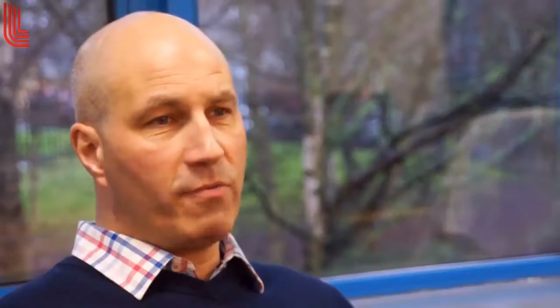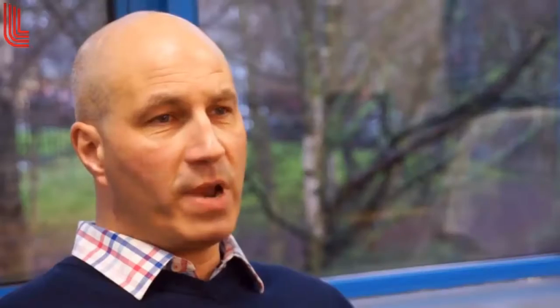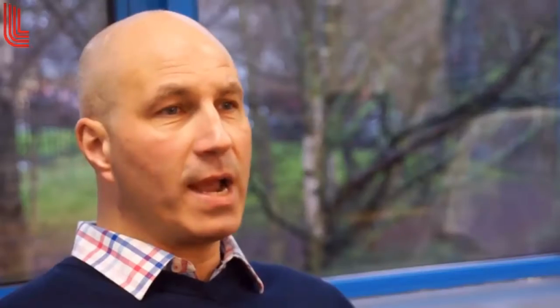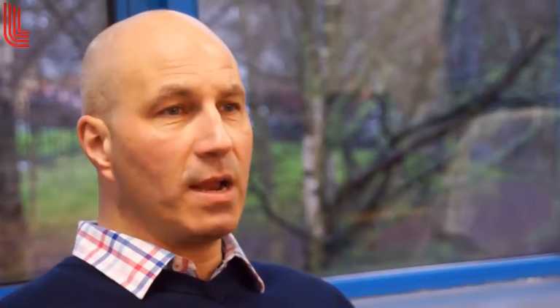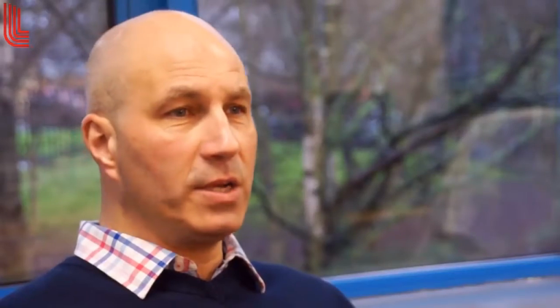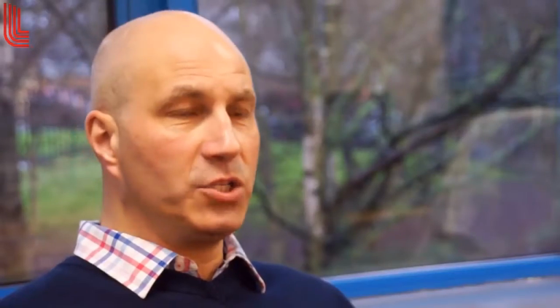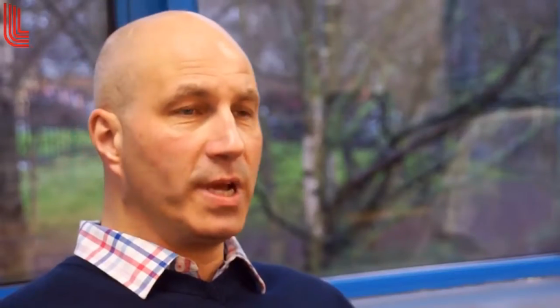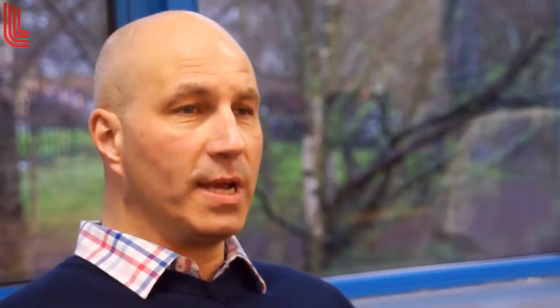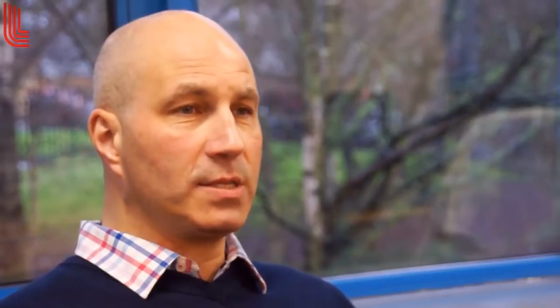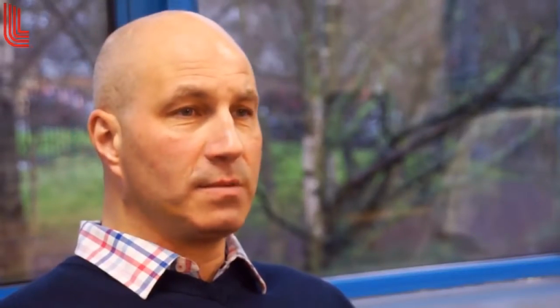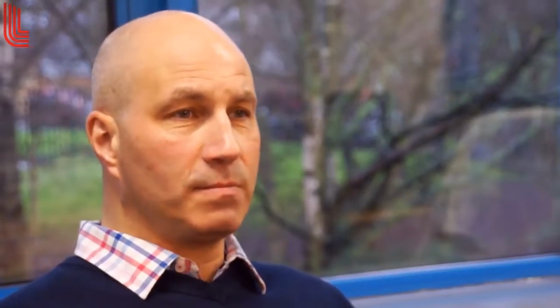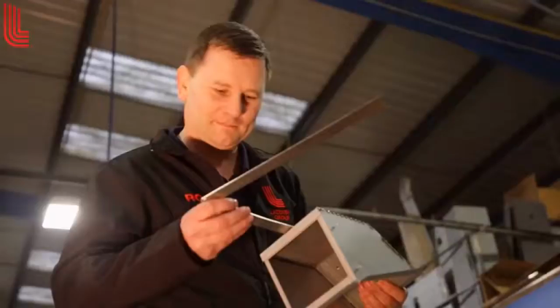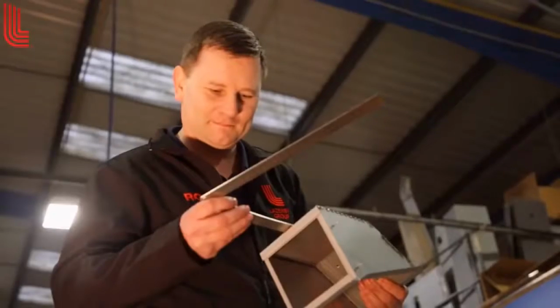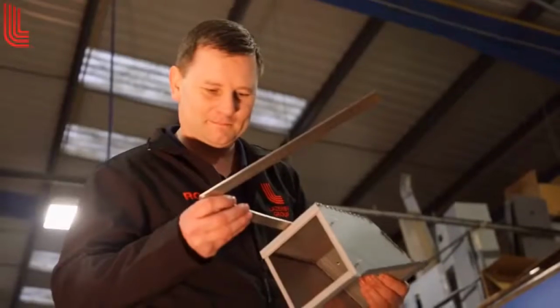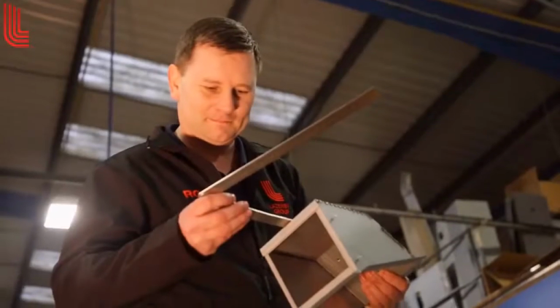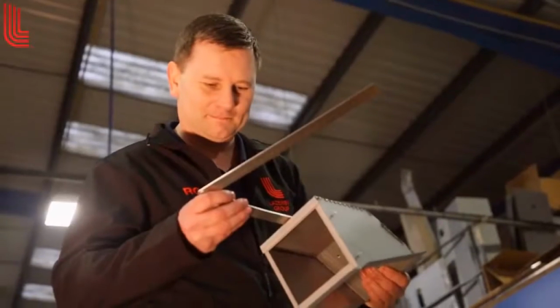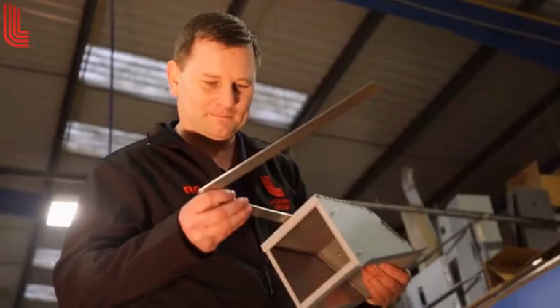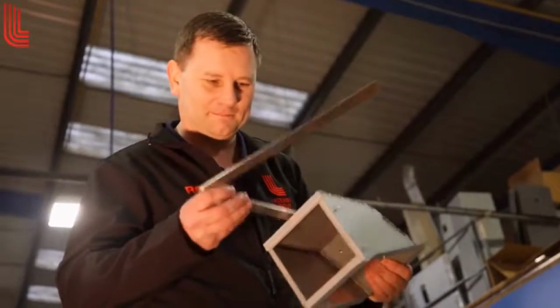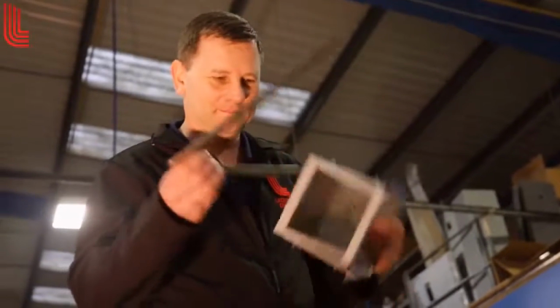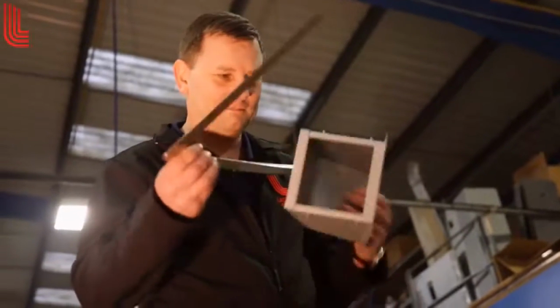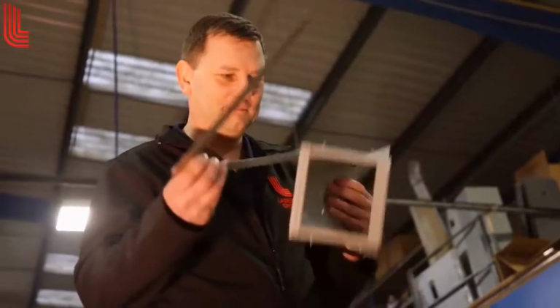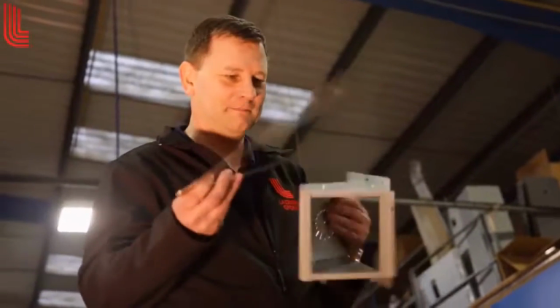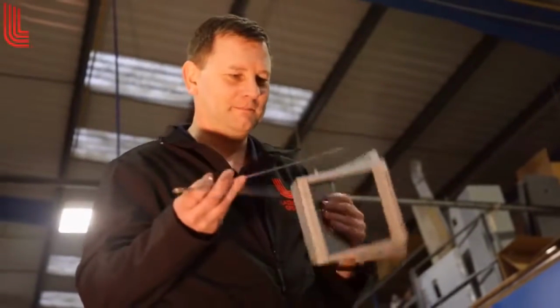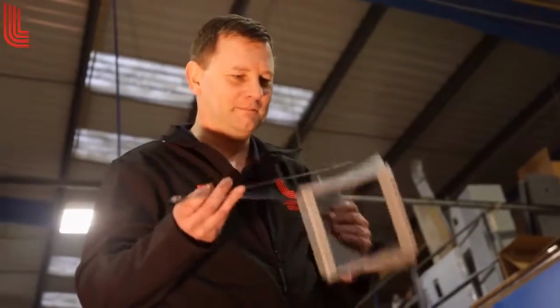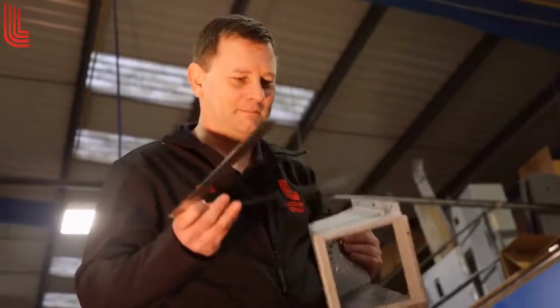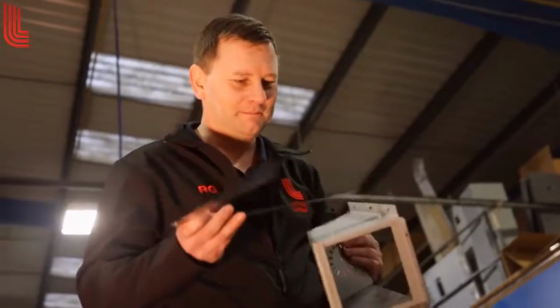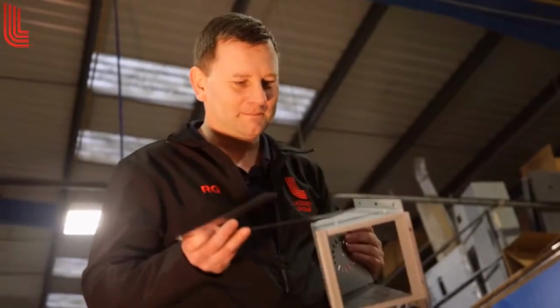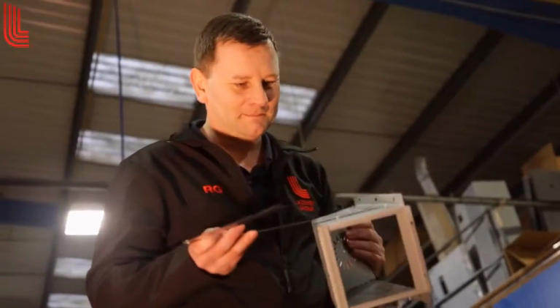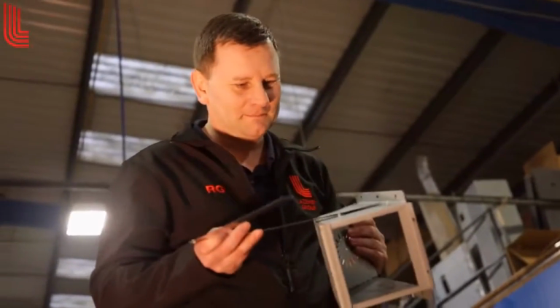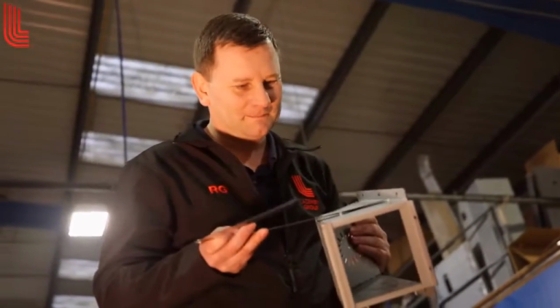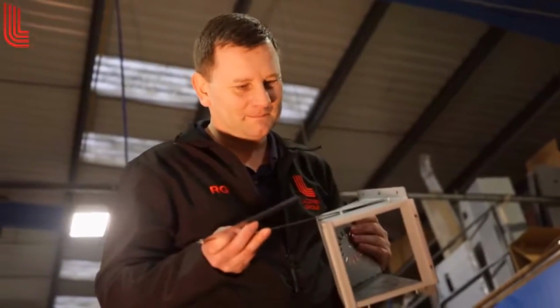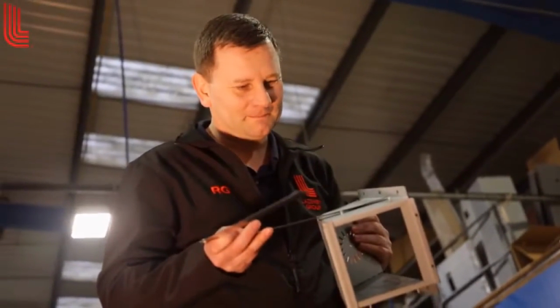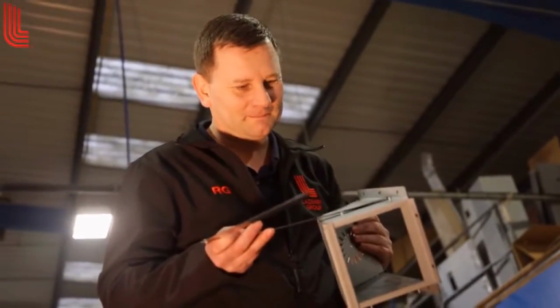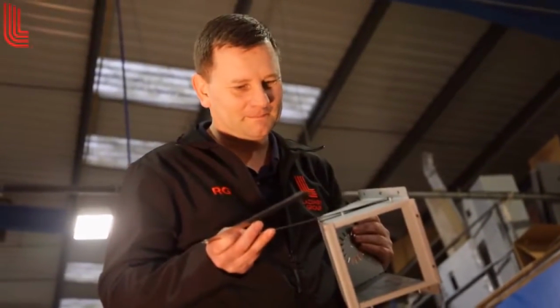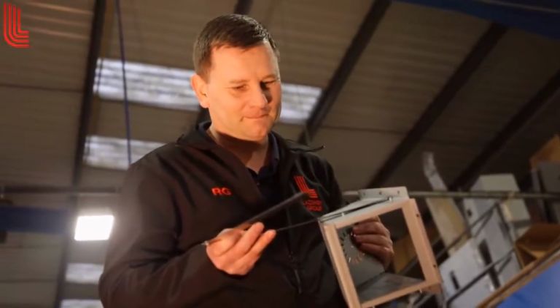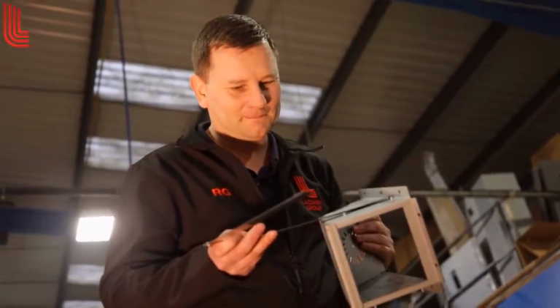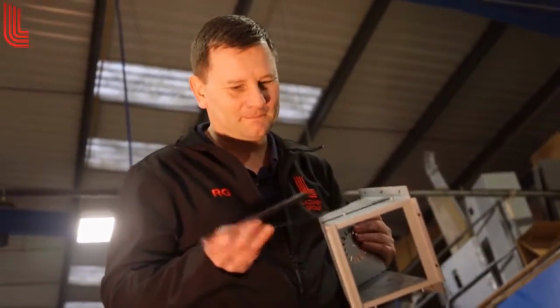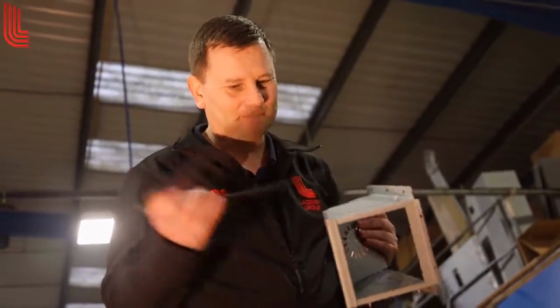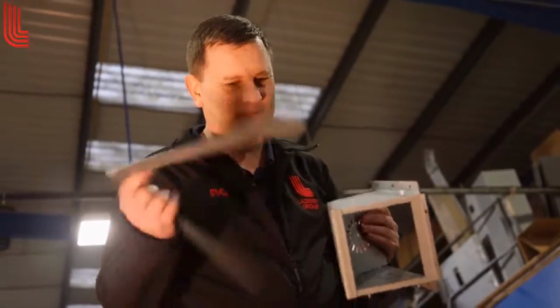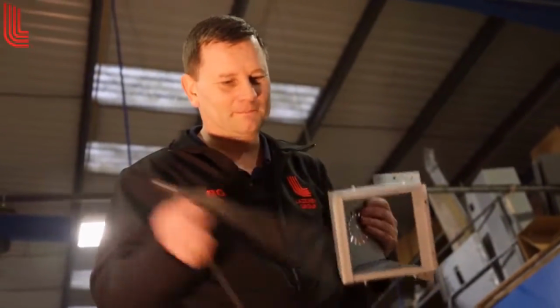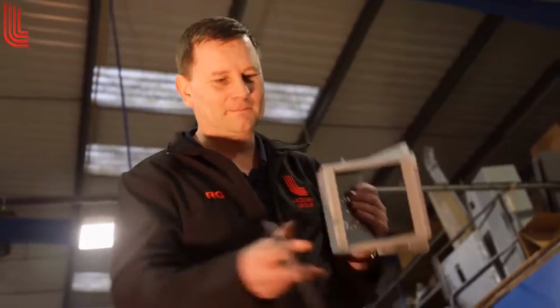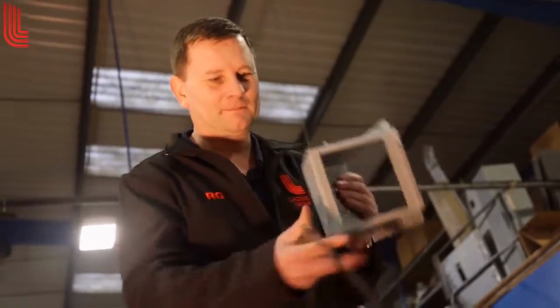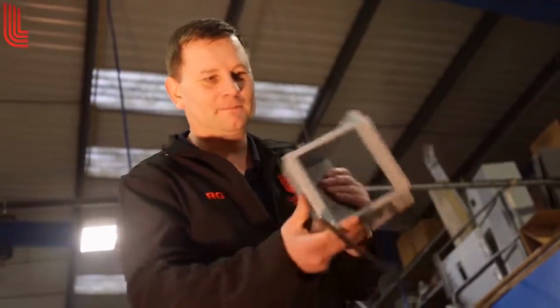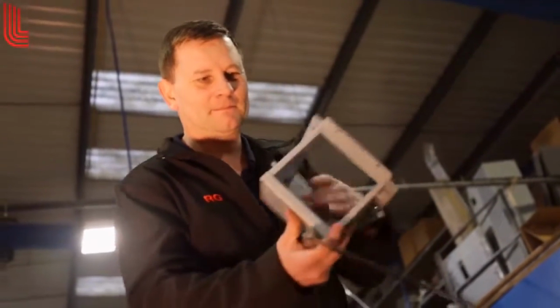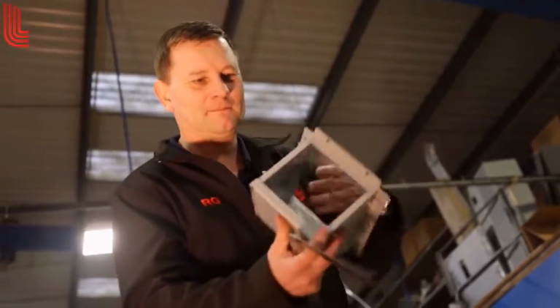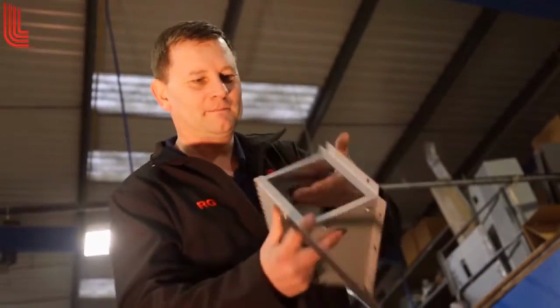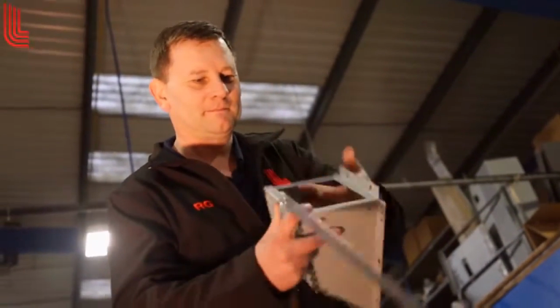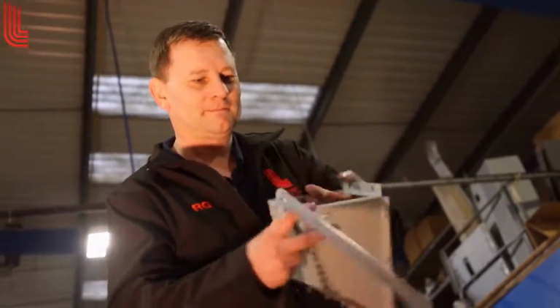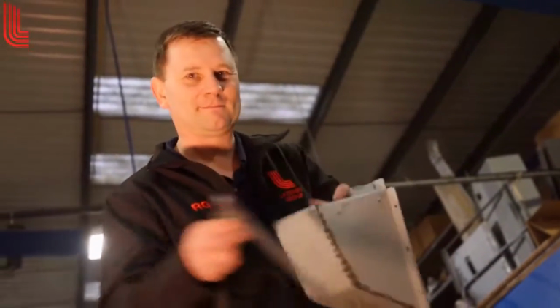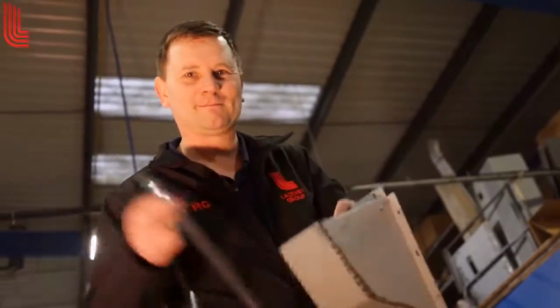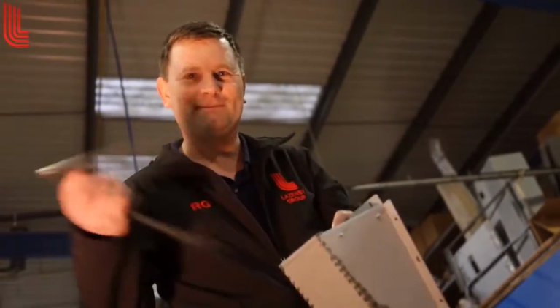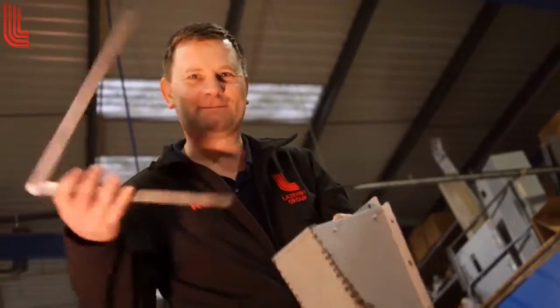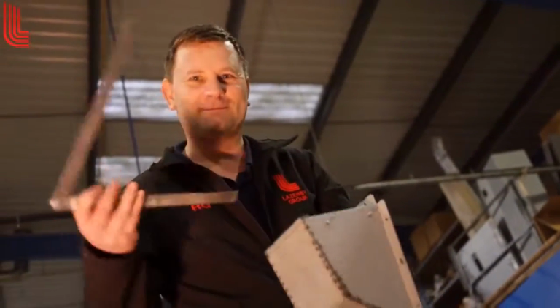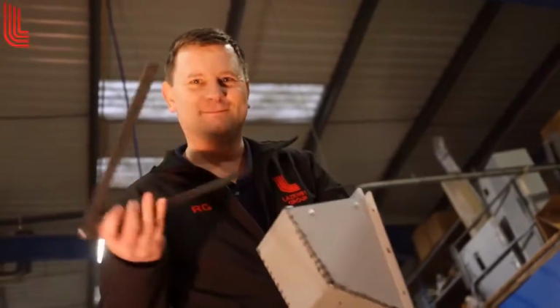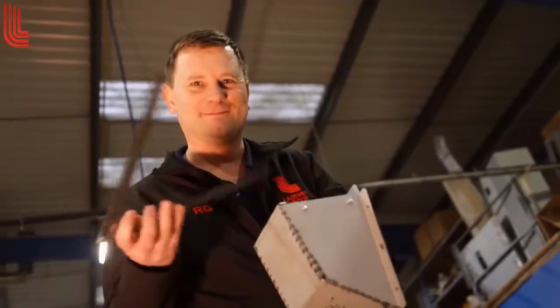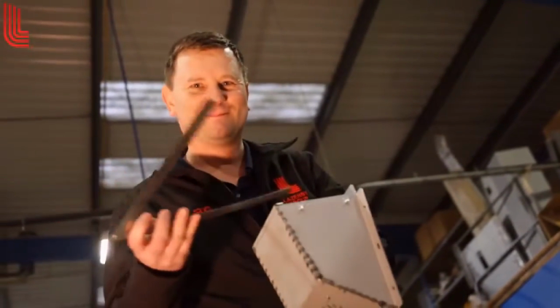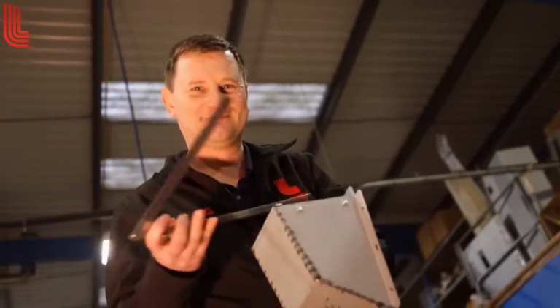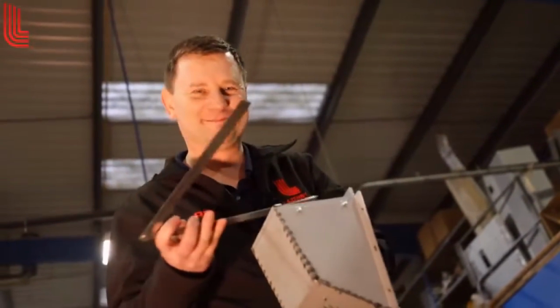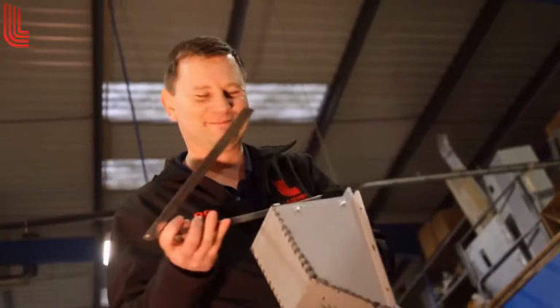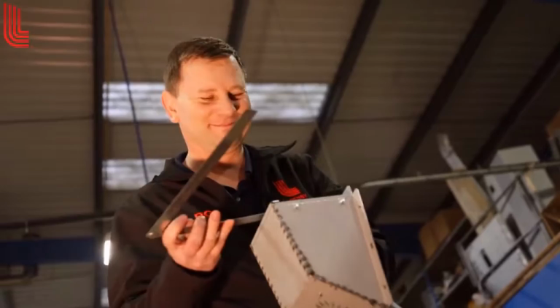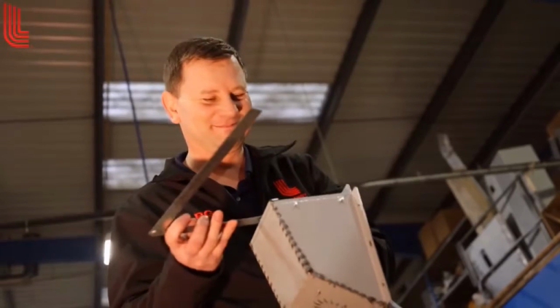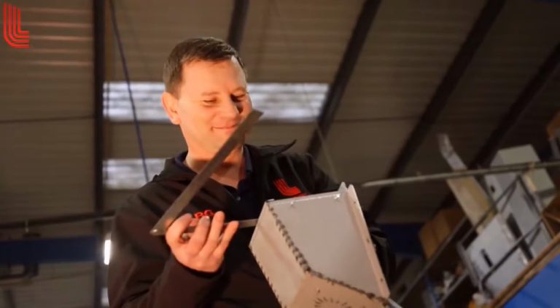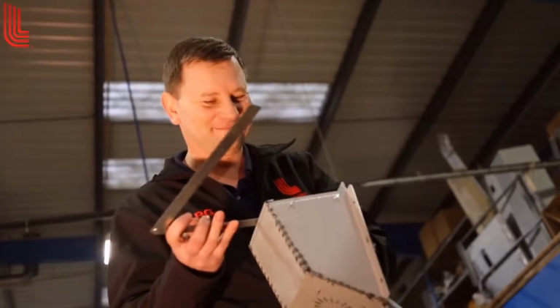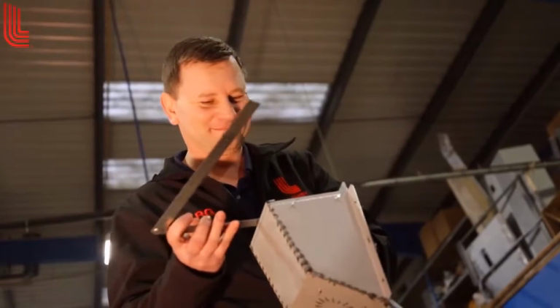Every angle is checked all the way to the final visual check before it goes out for either powder coating or to the customer as a finished product.